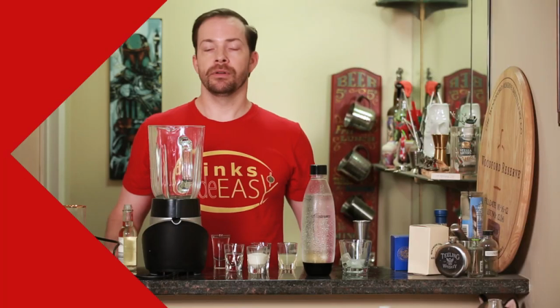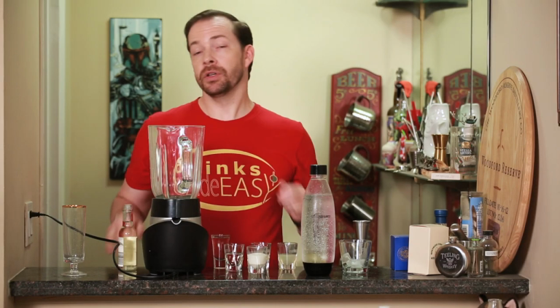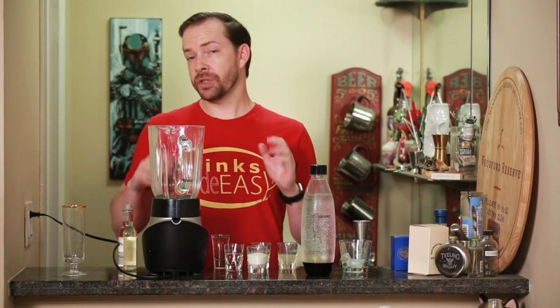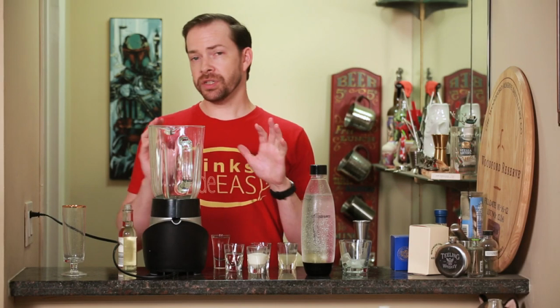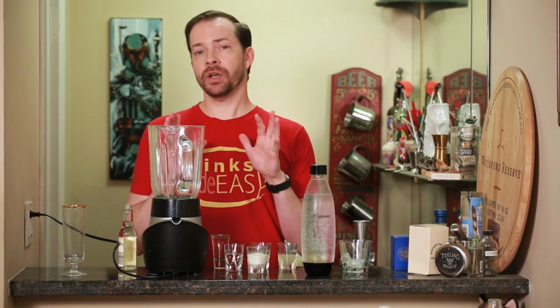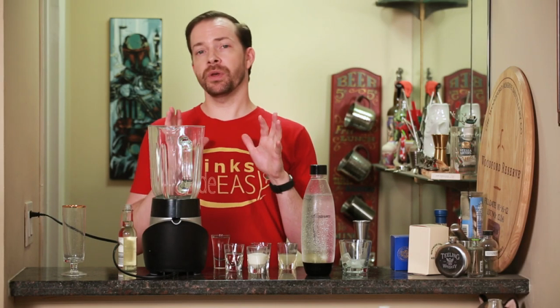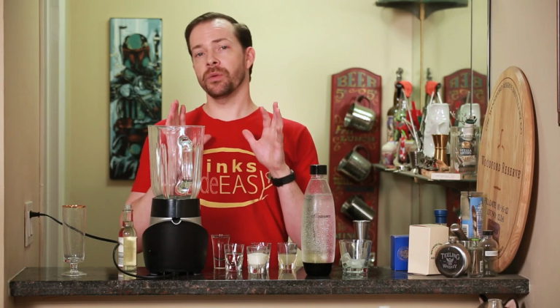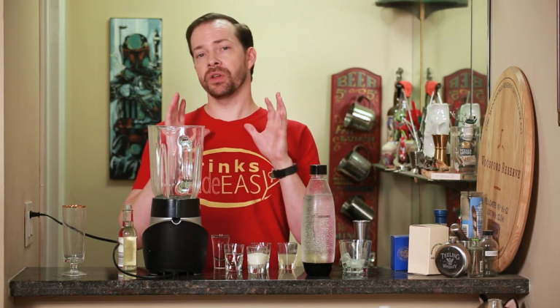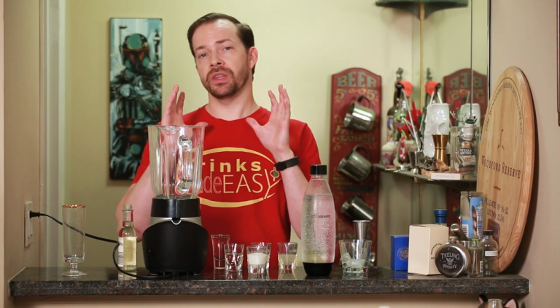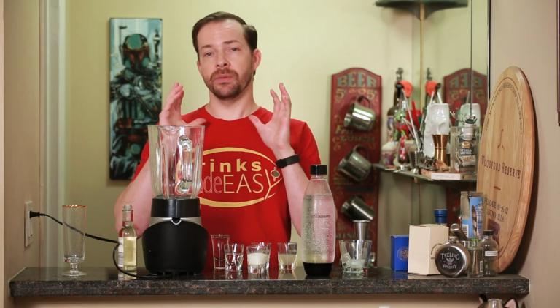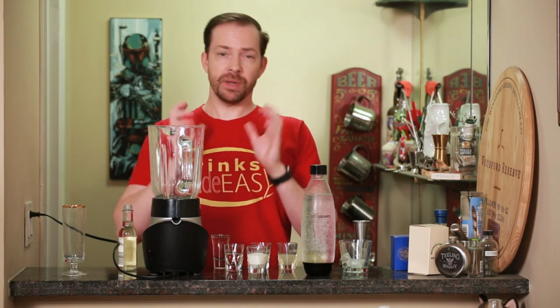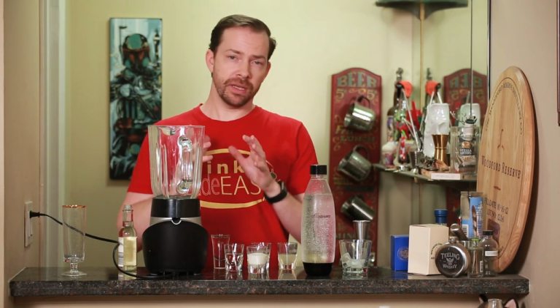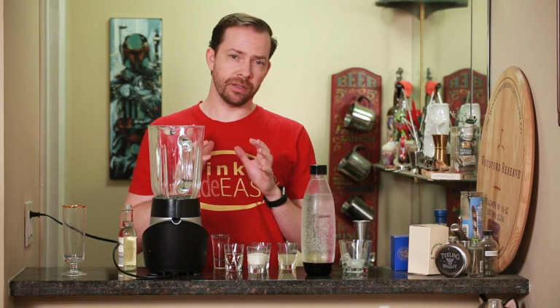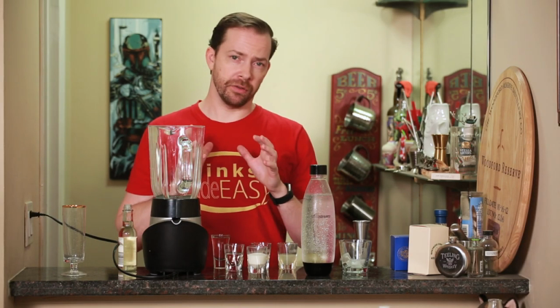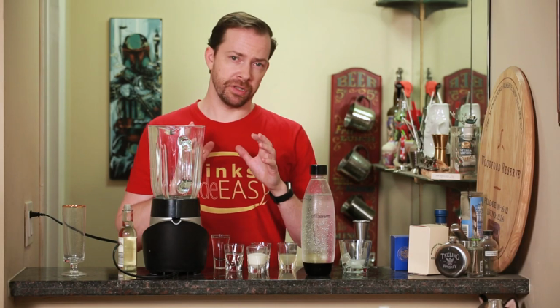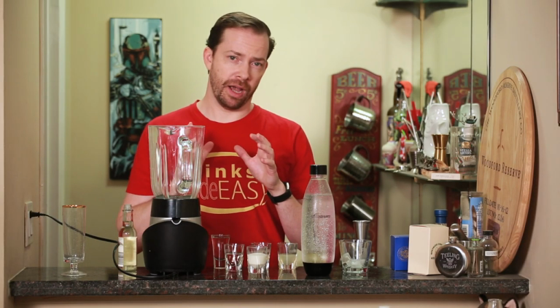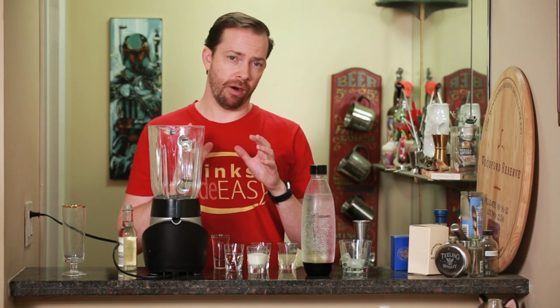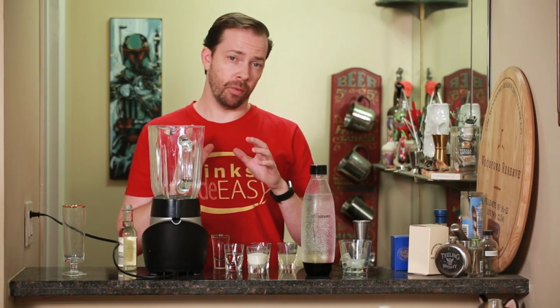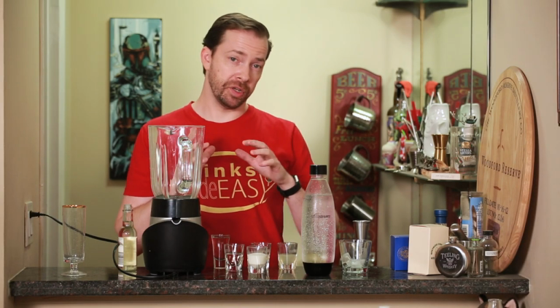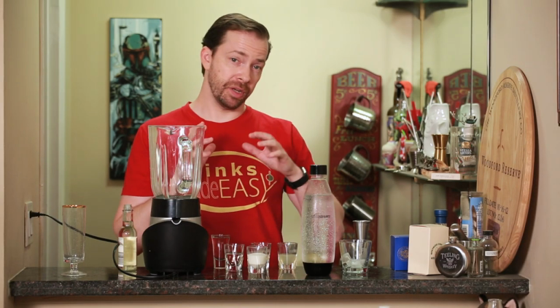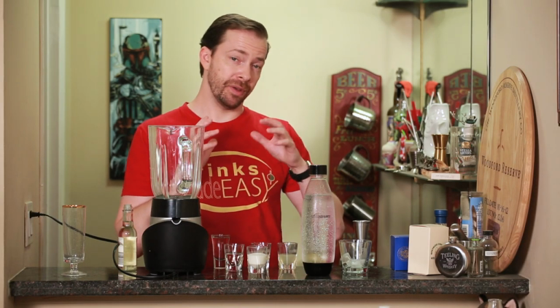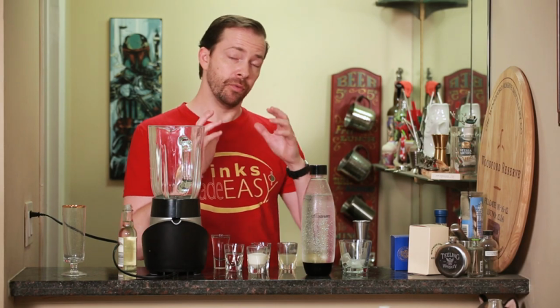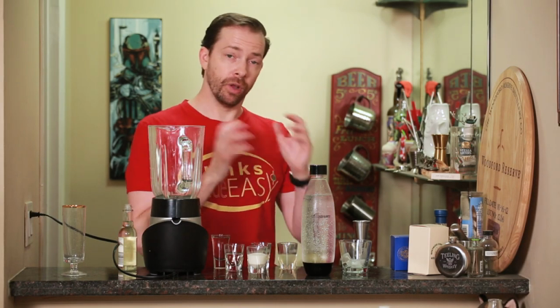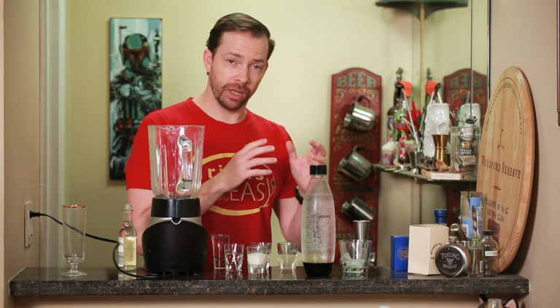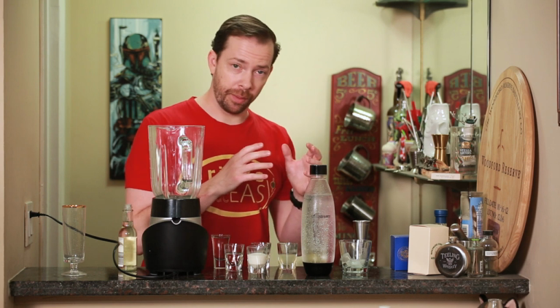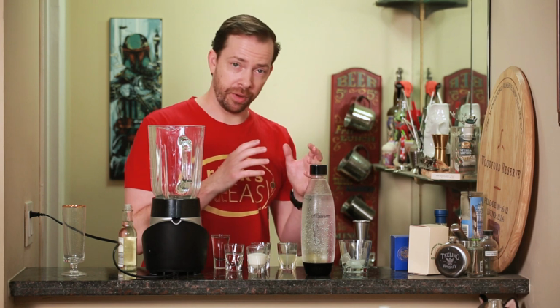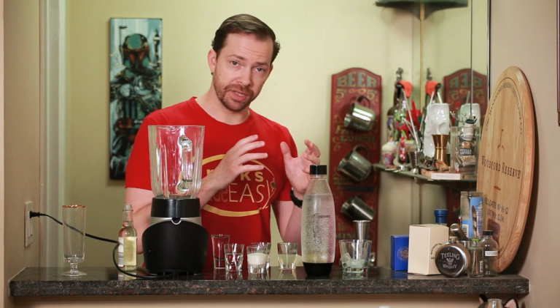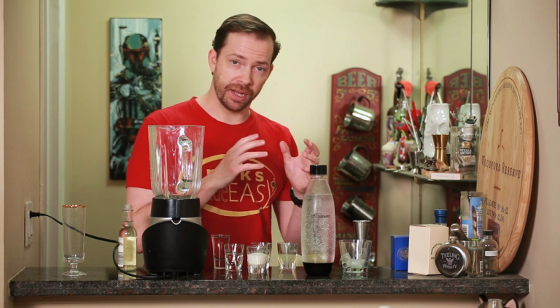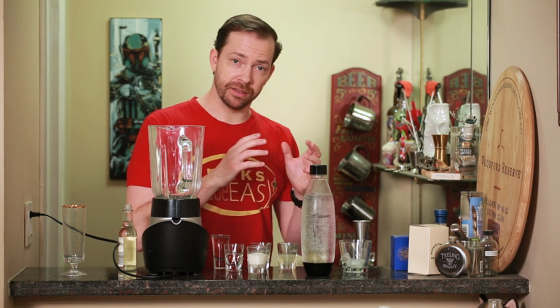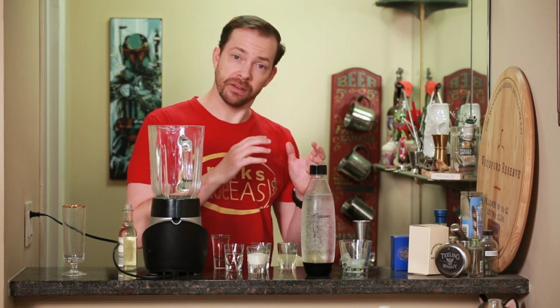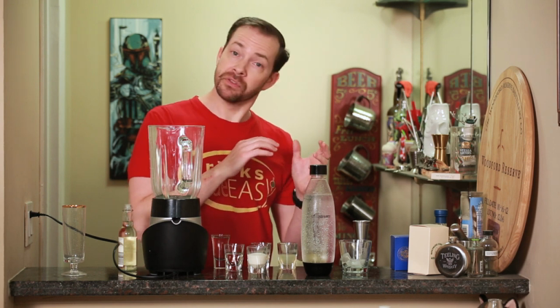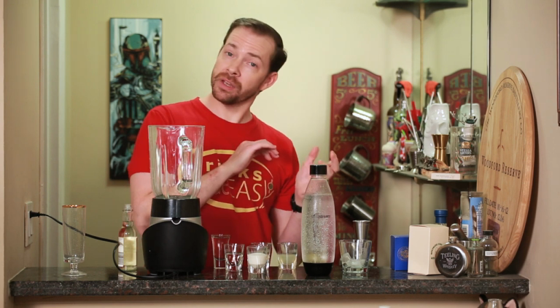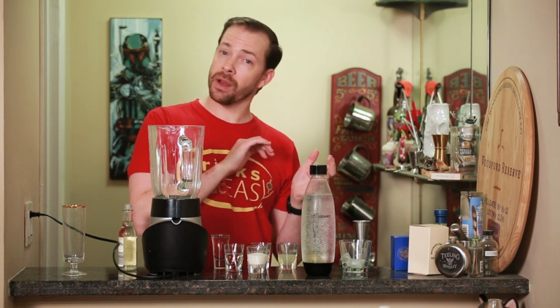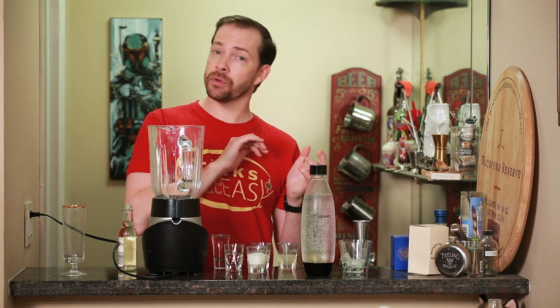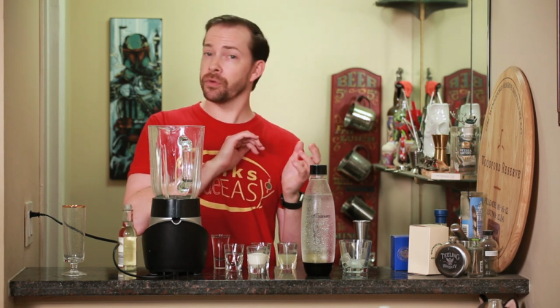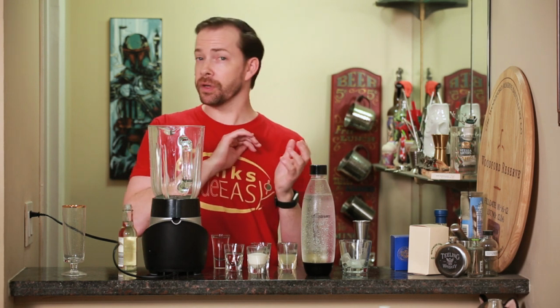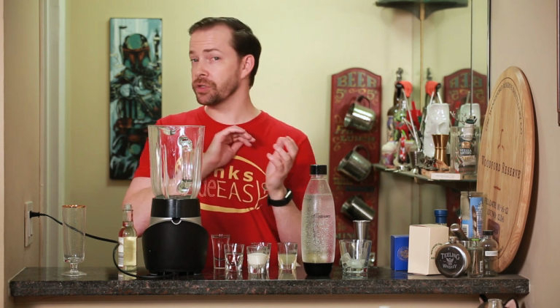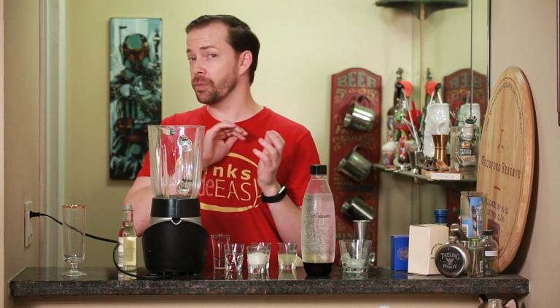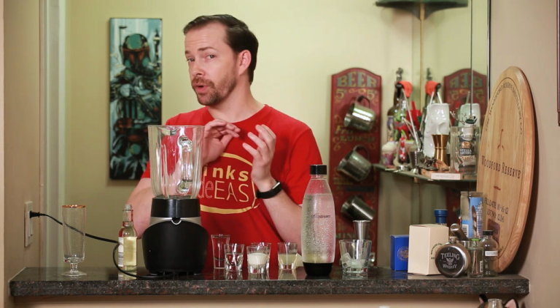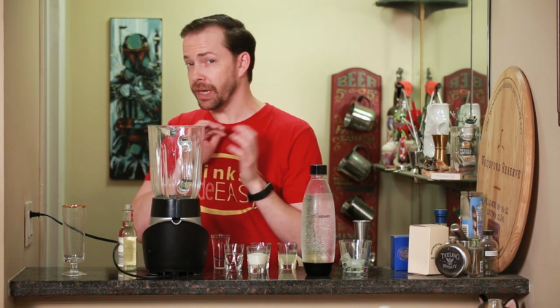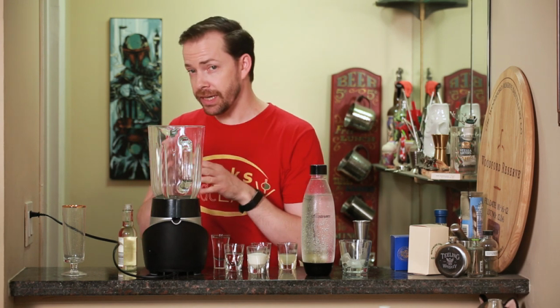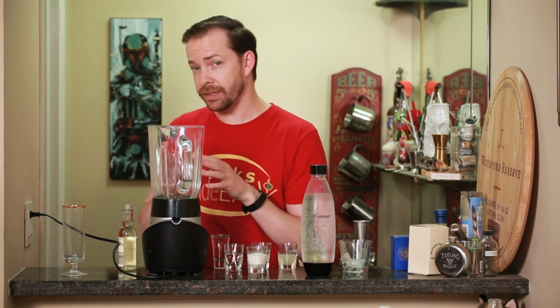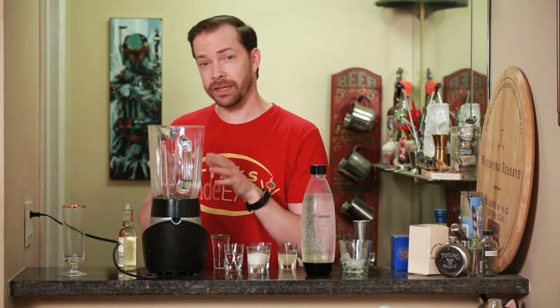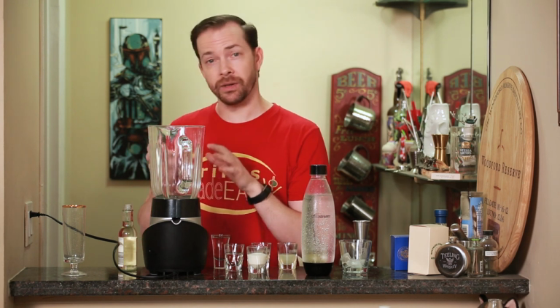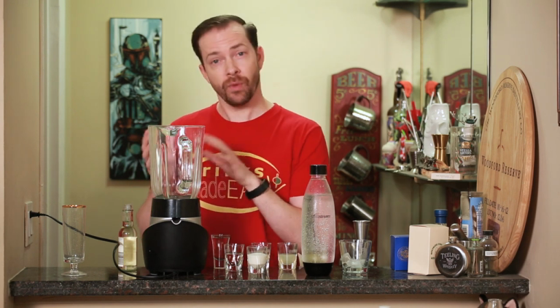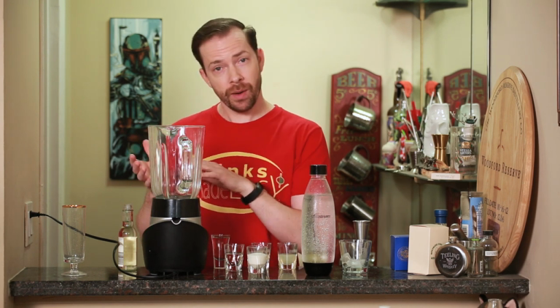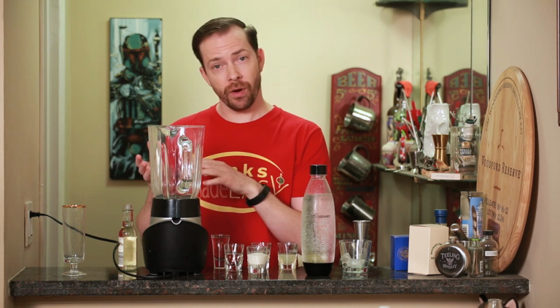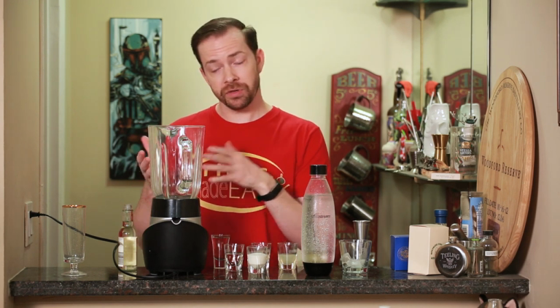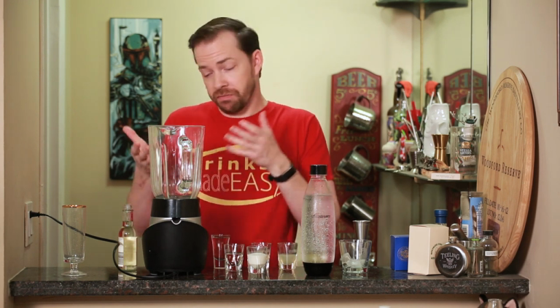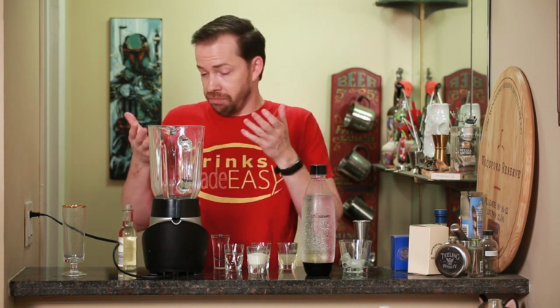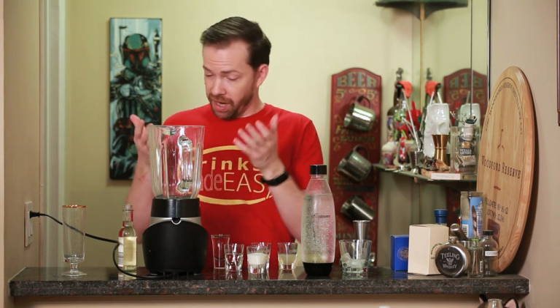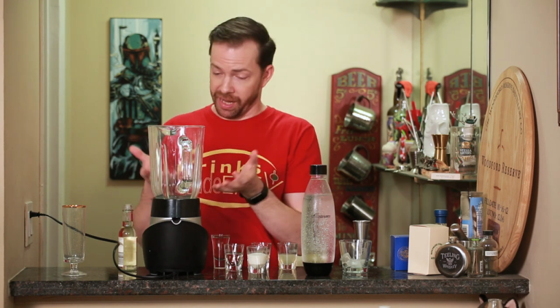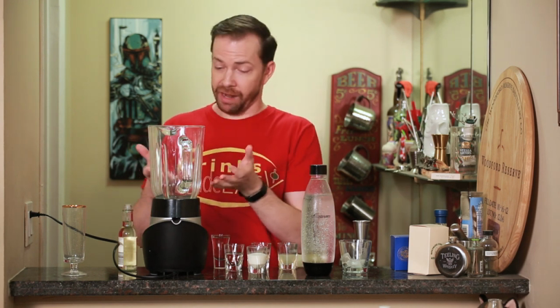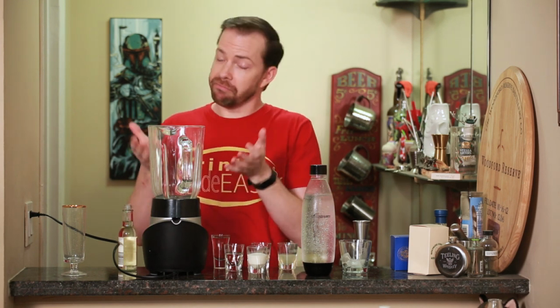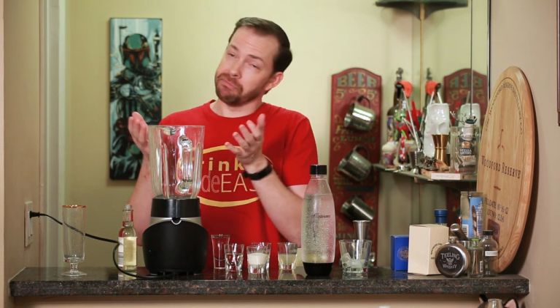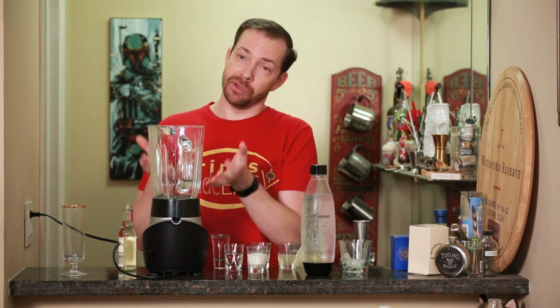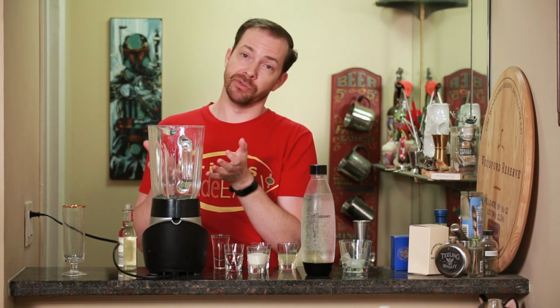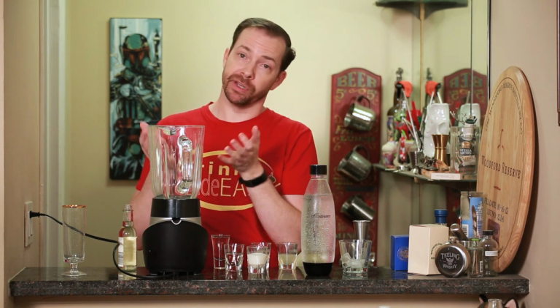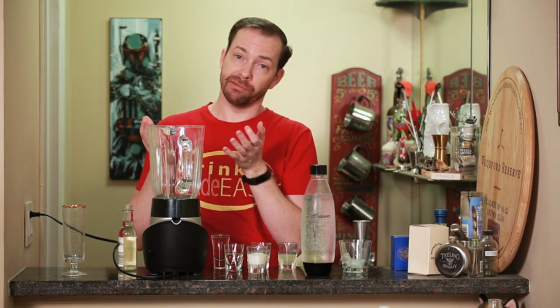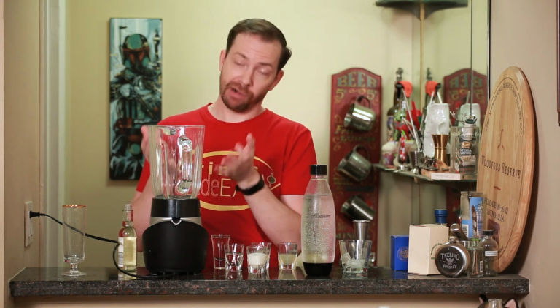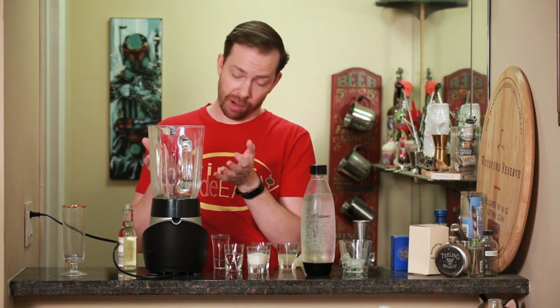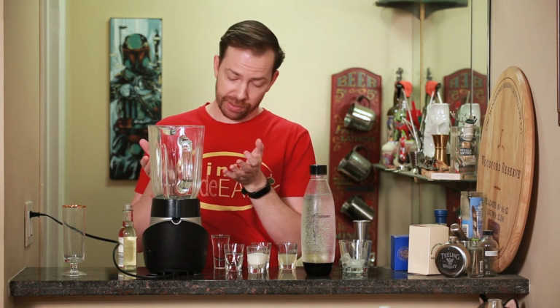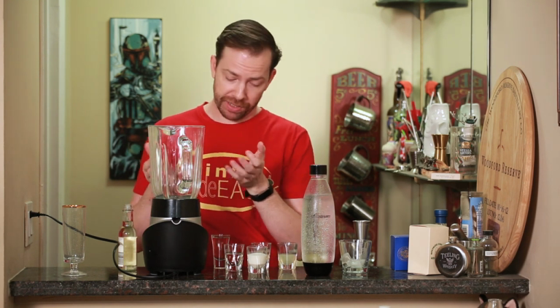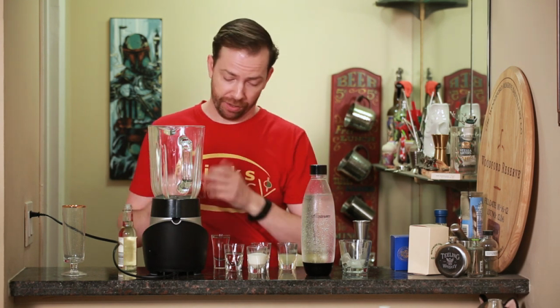Just like we did with the Pisco Sour, which can be really labor-intensive, today we're doing a super easy Ramos using our blender.